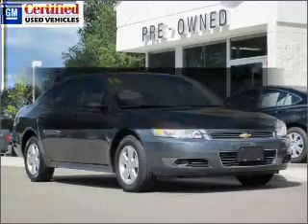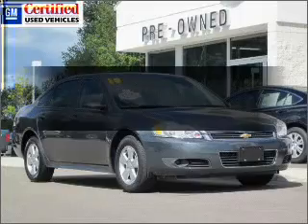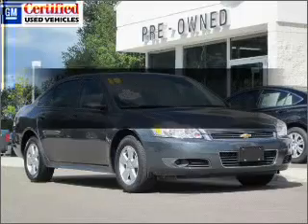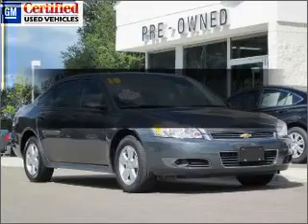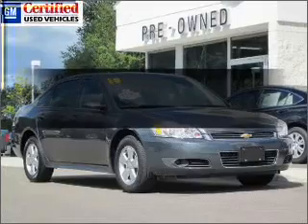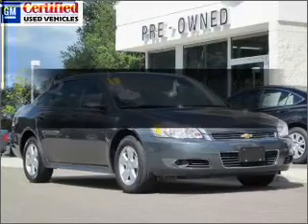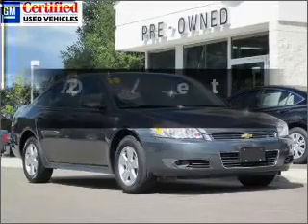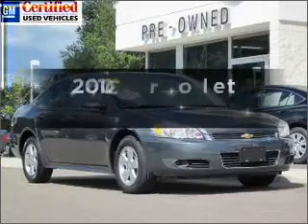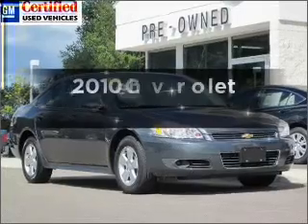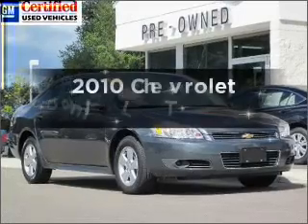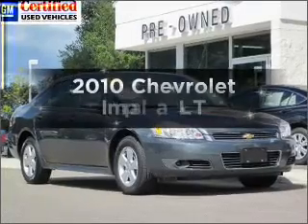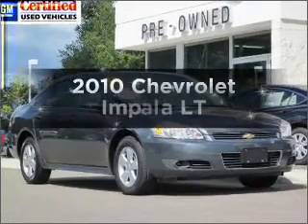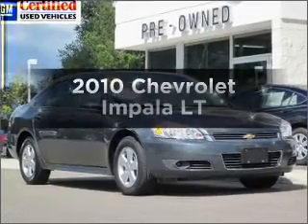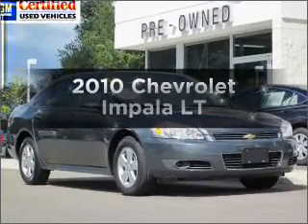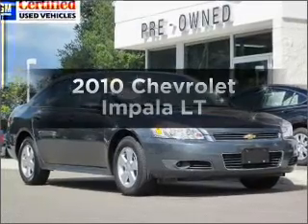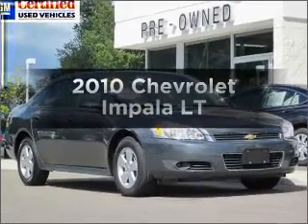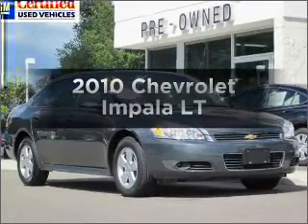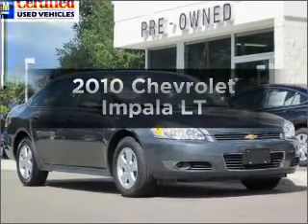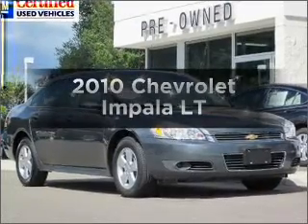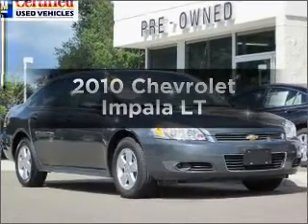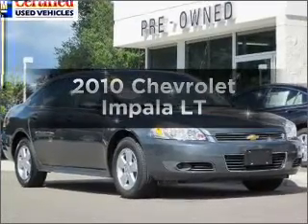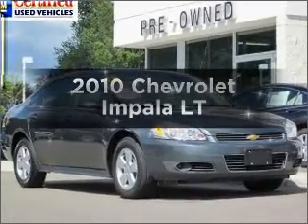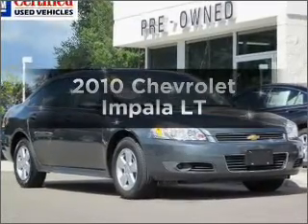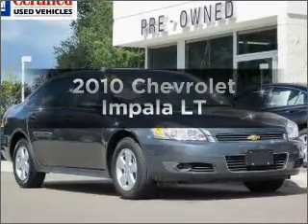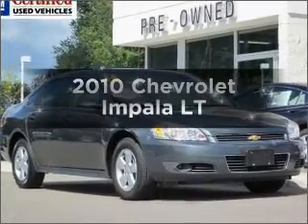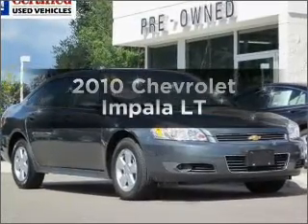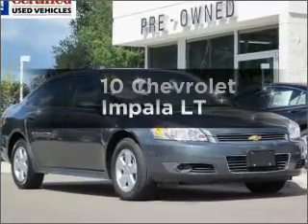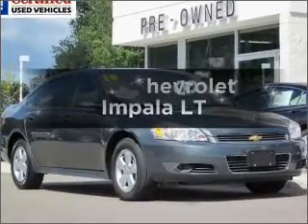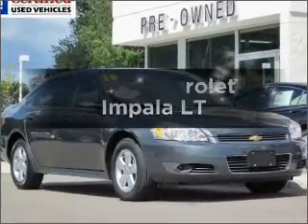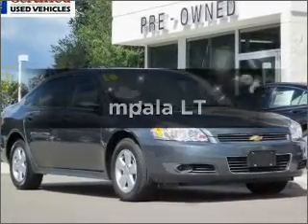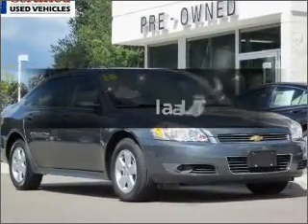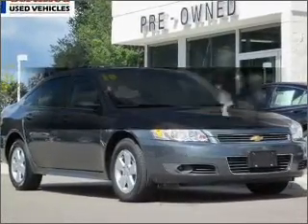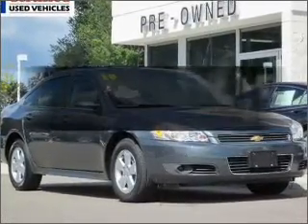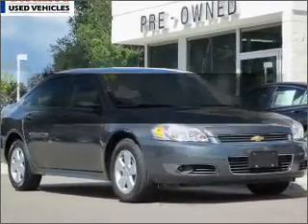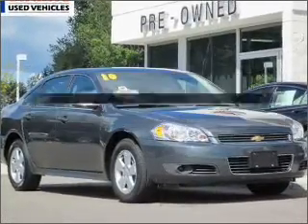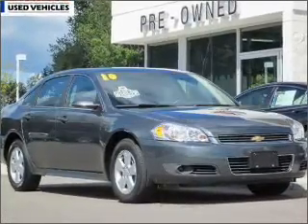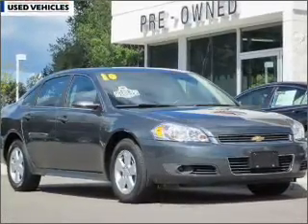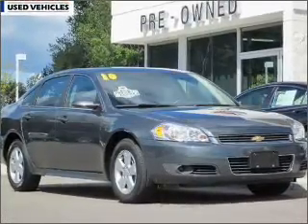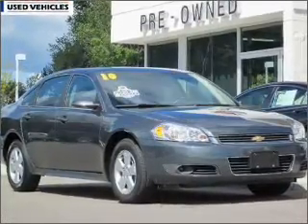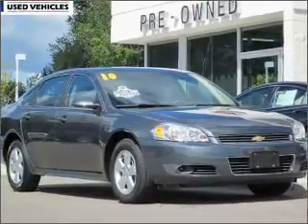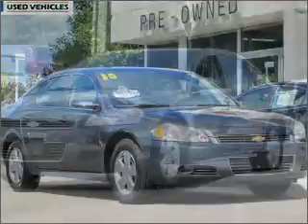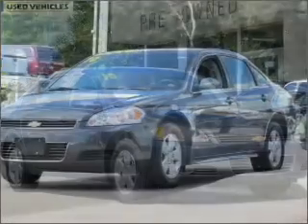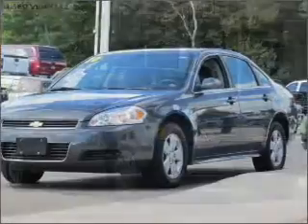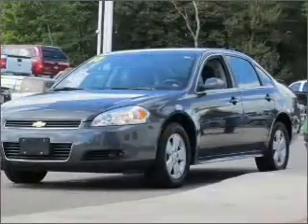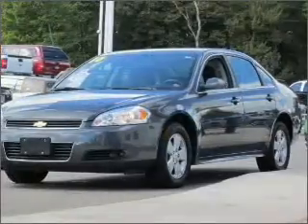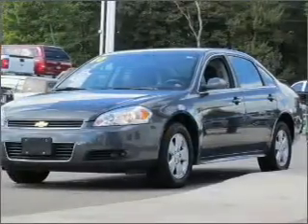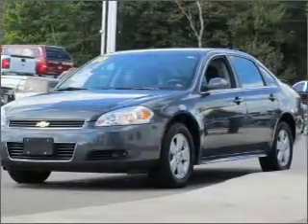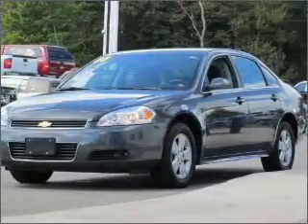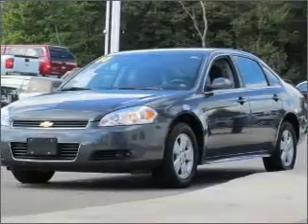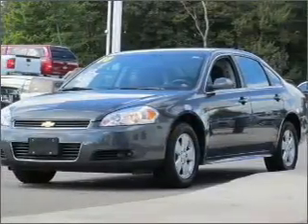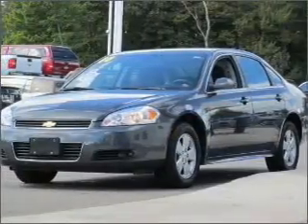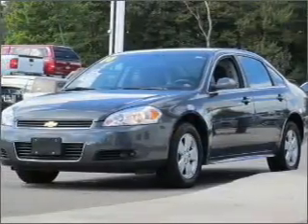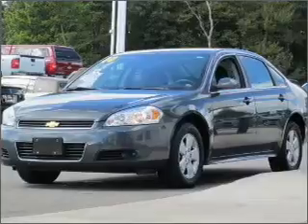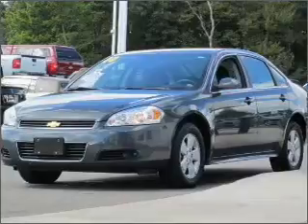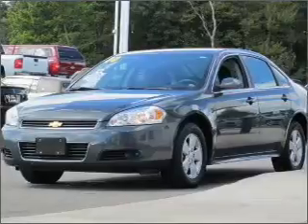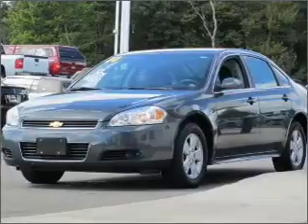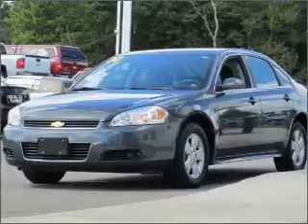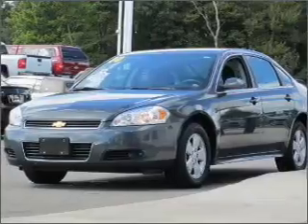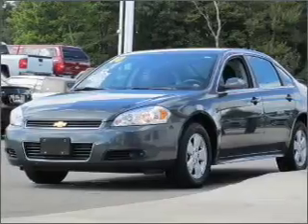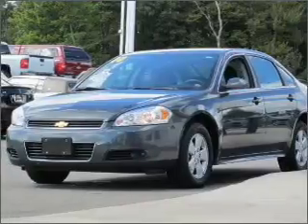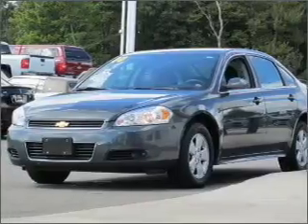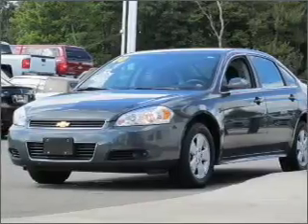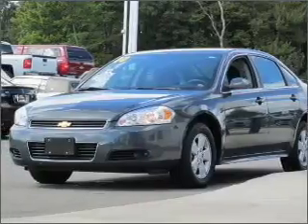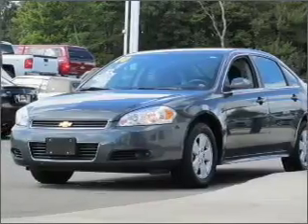Get noticed in this 2010 Chevrolet Impala. Everything you need under one roof with this great vehicle.